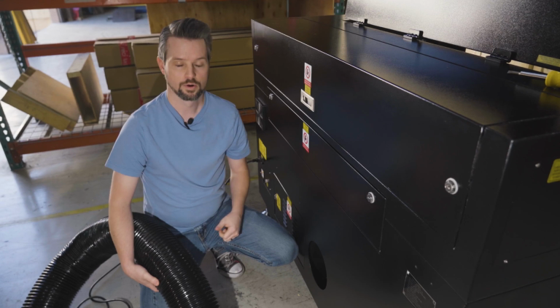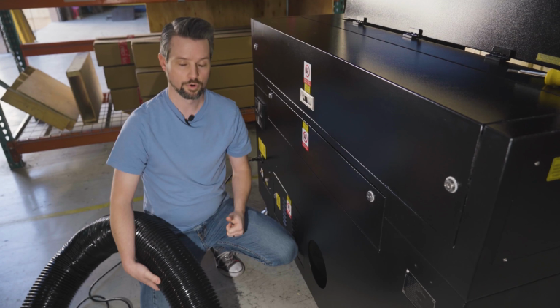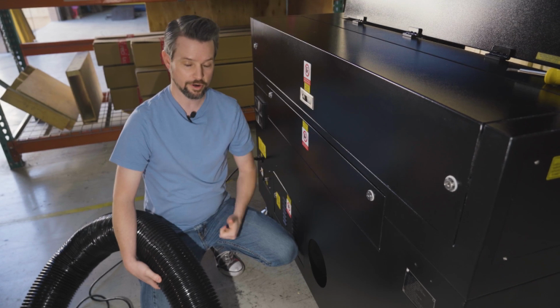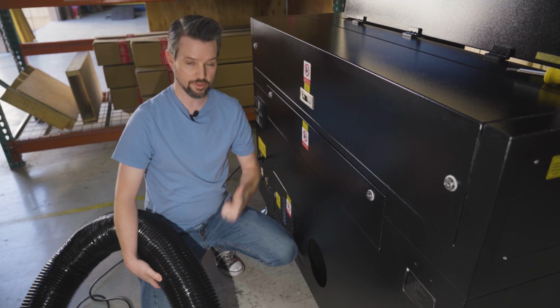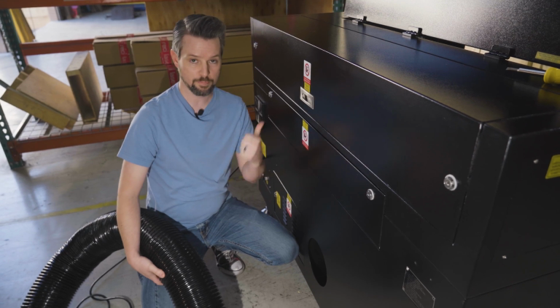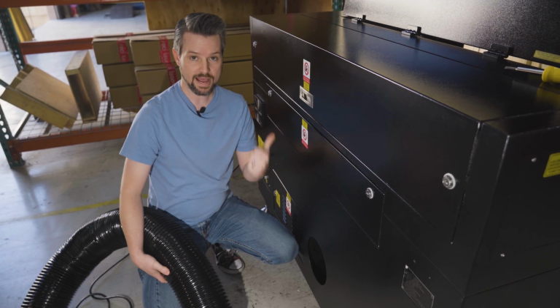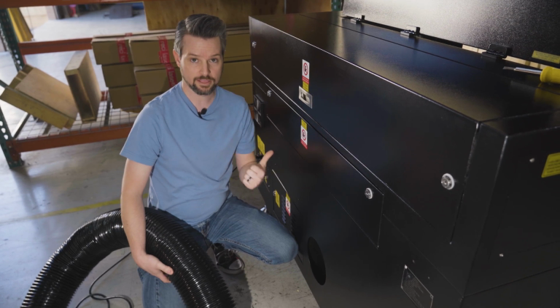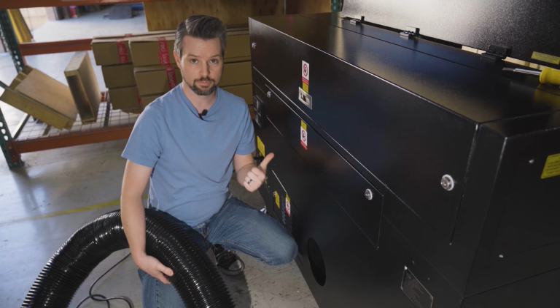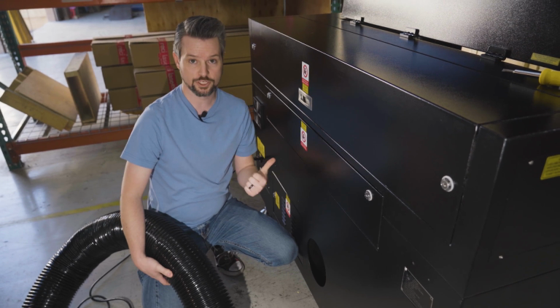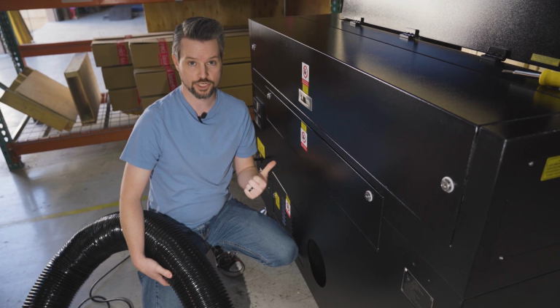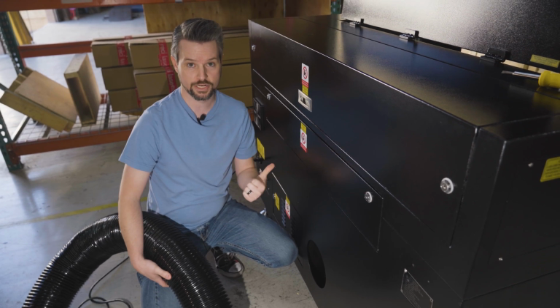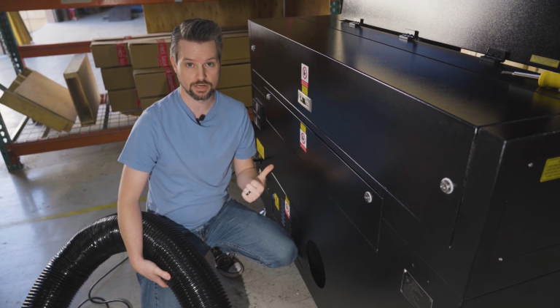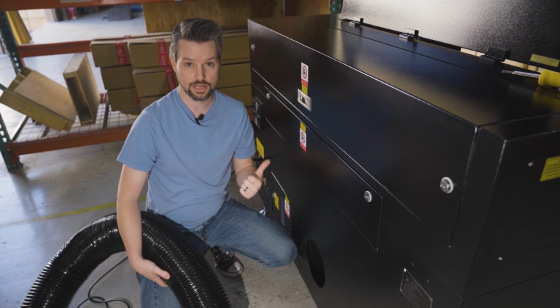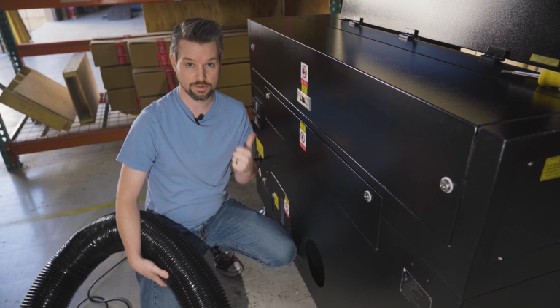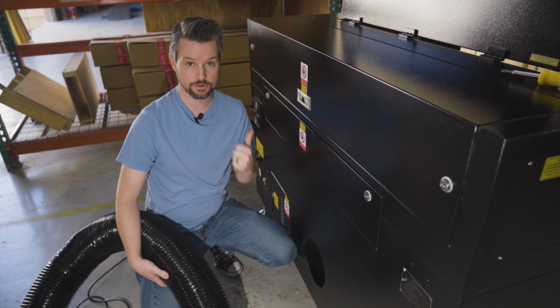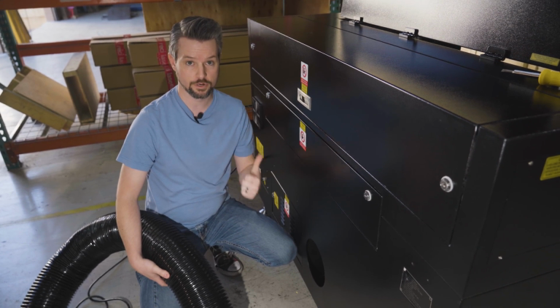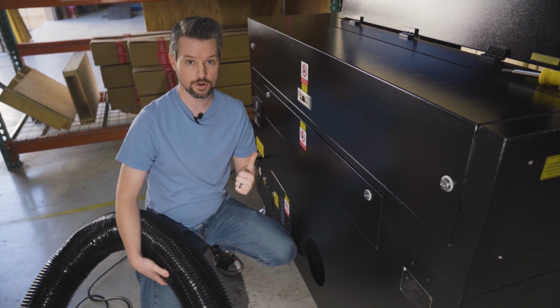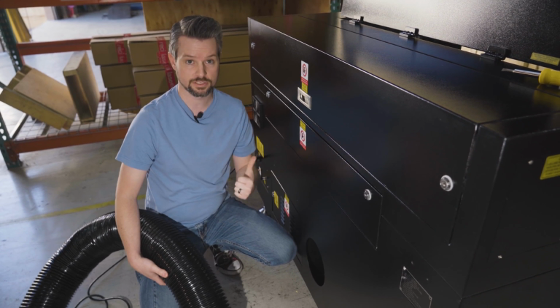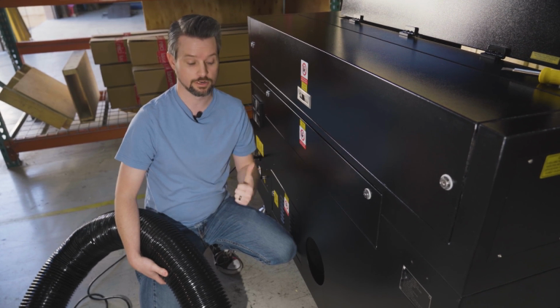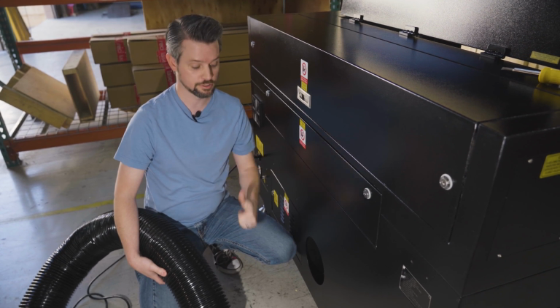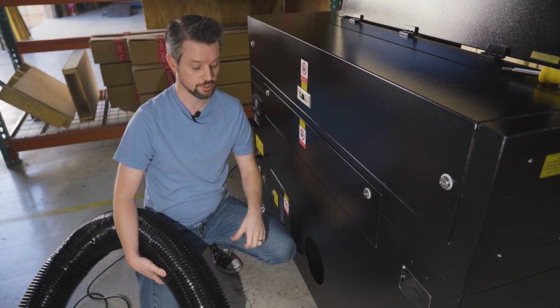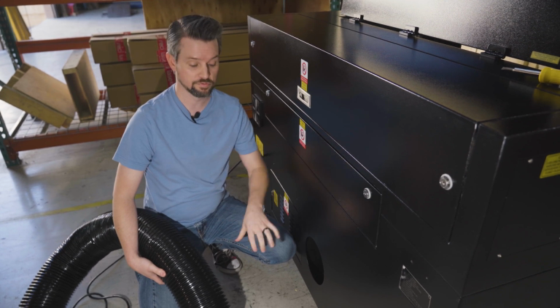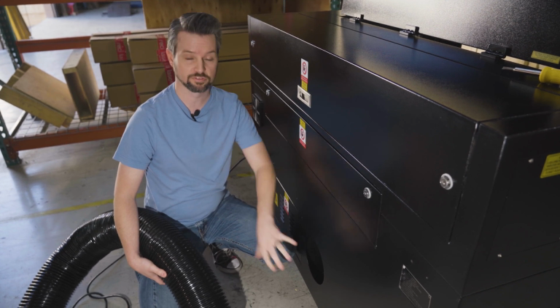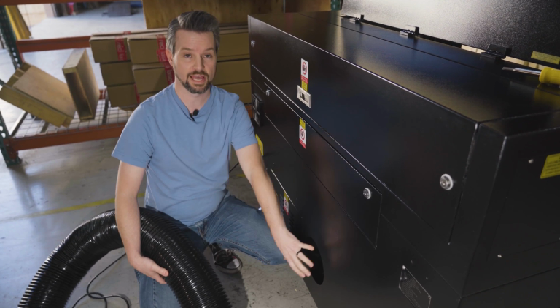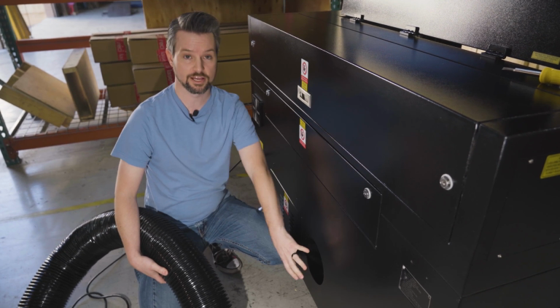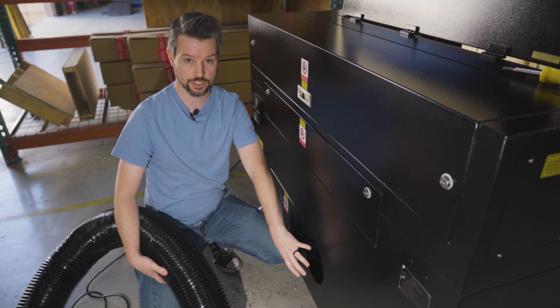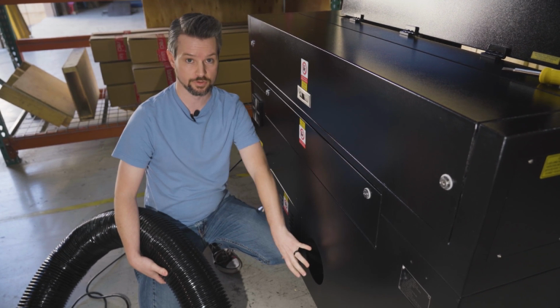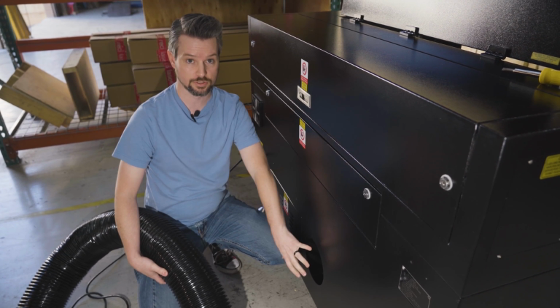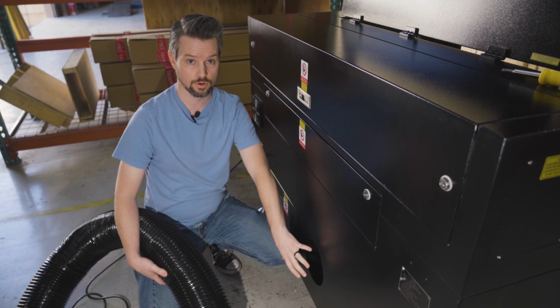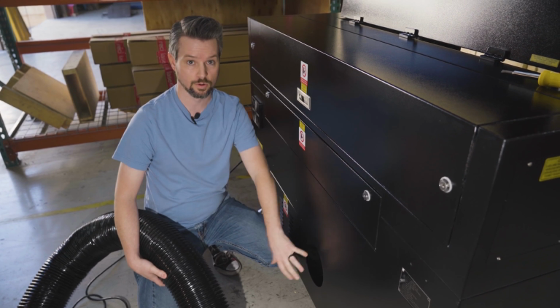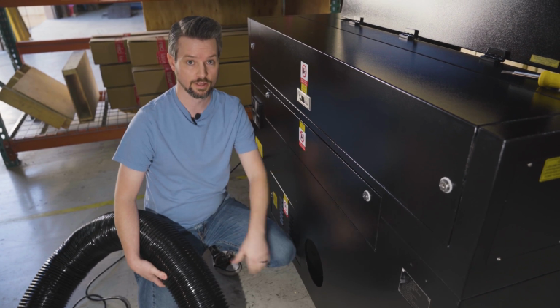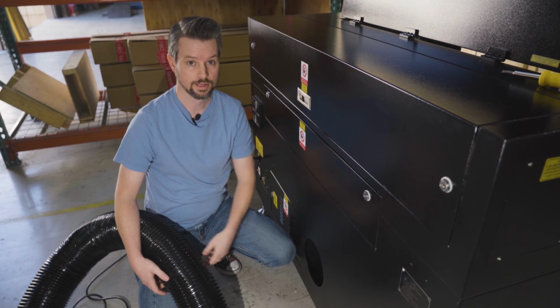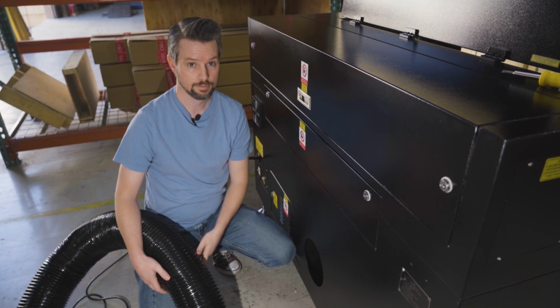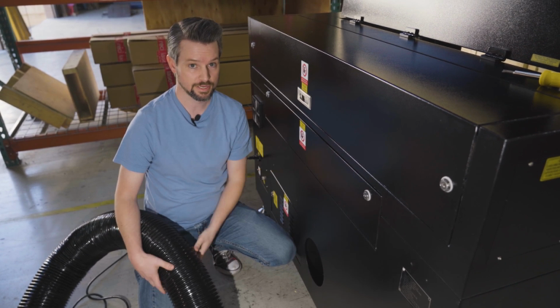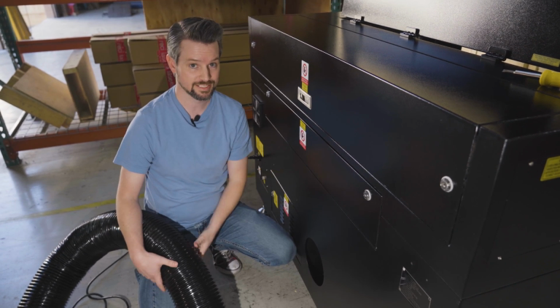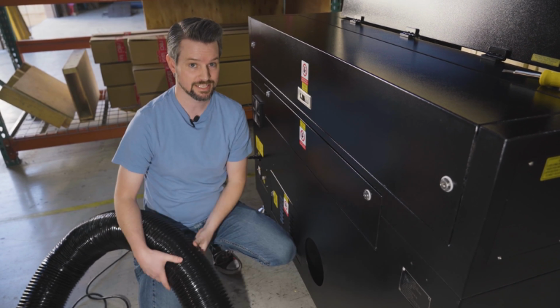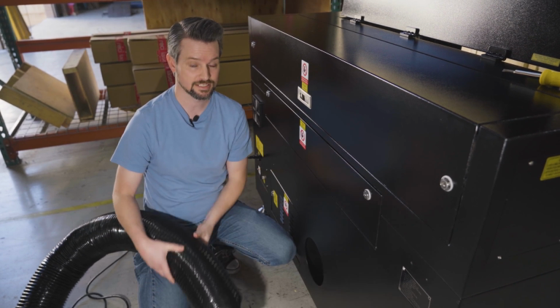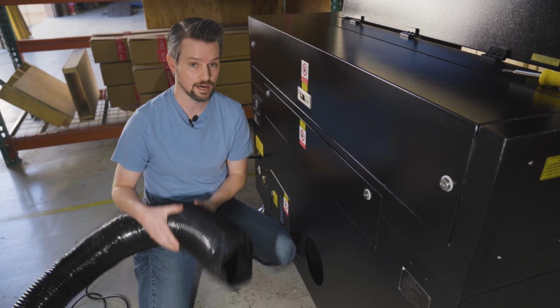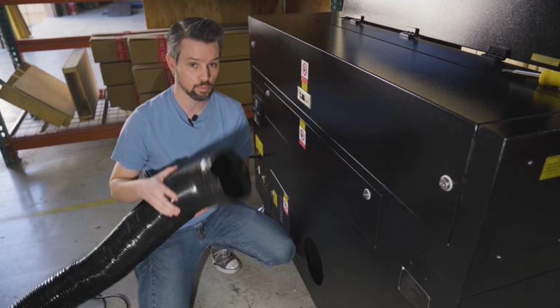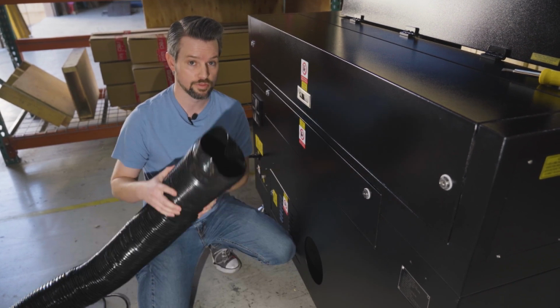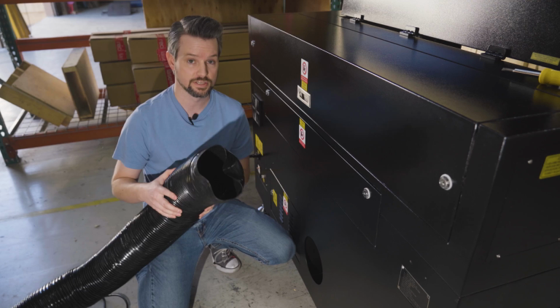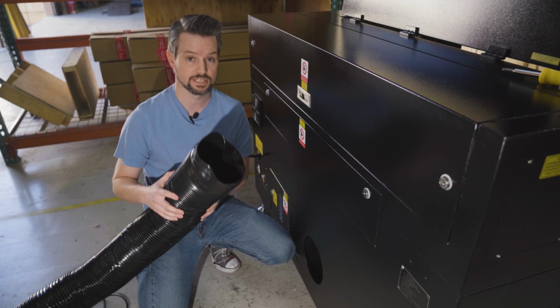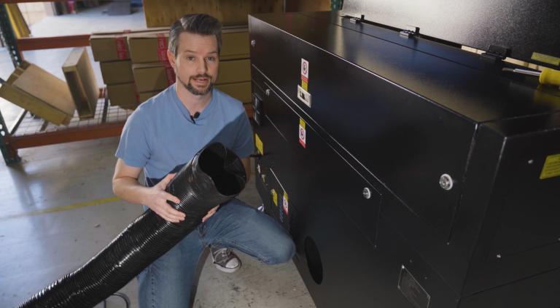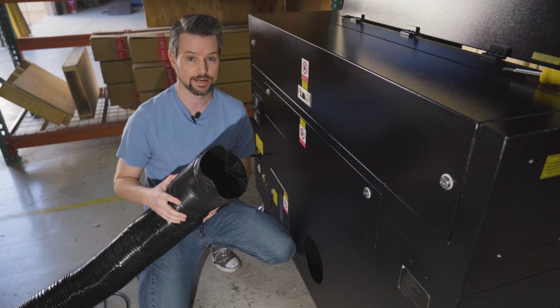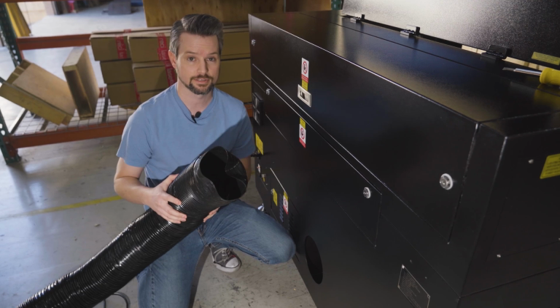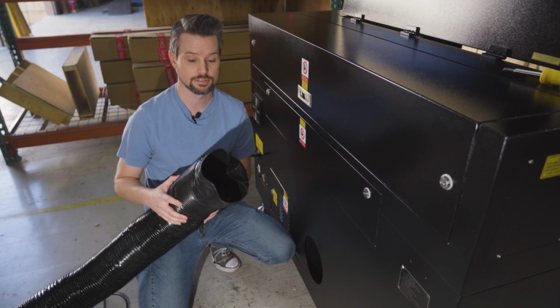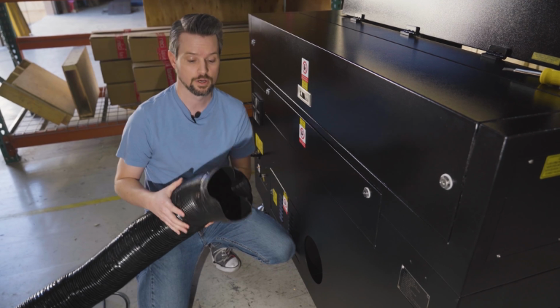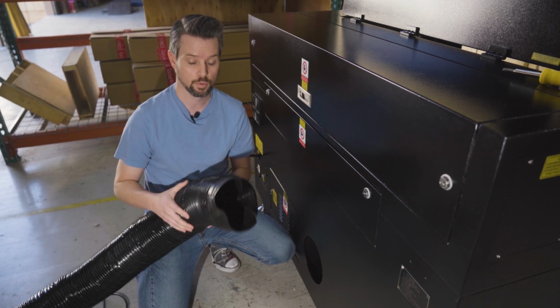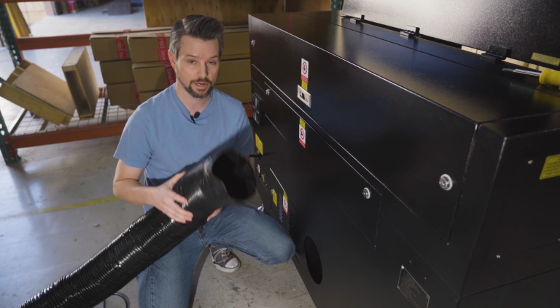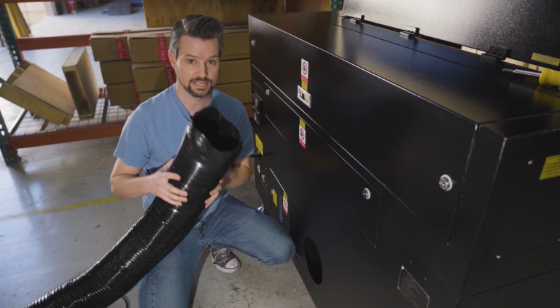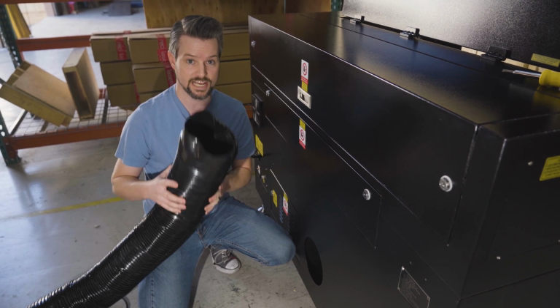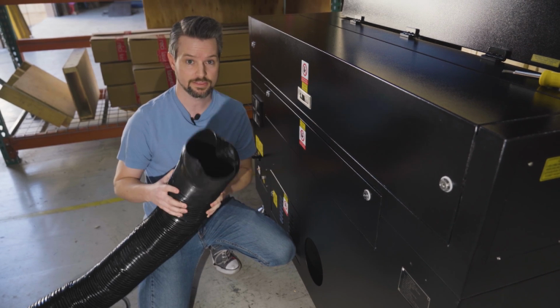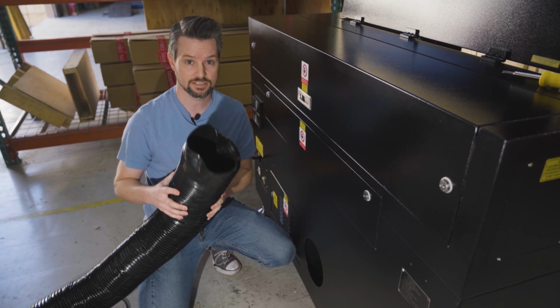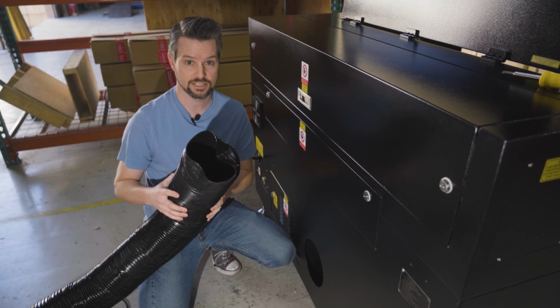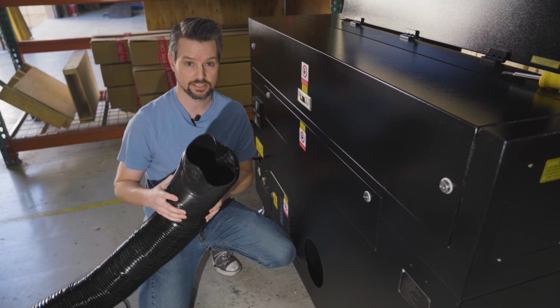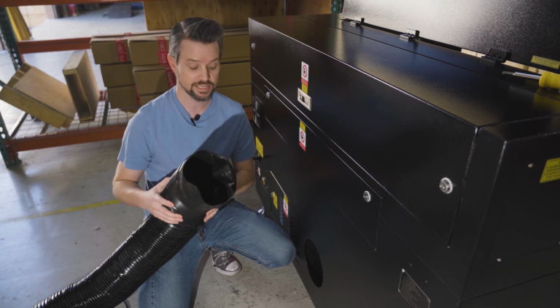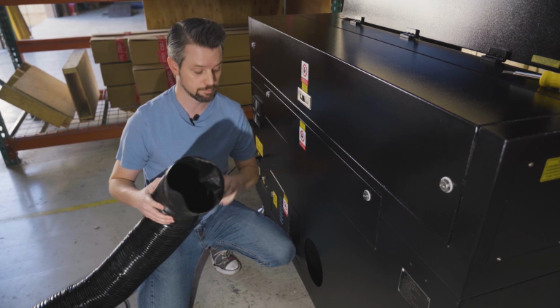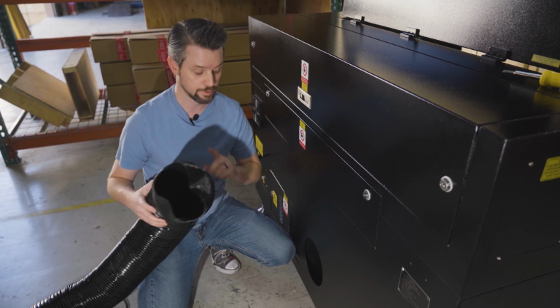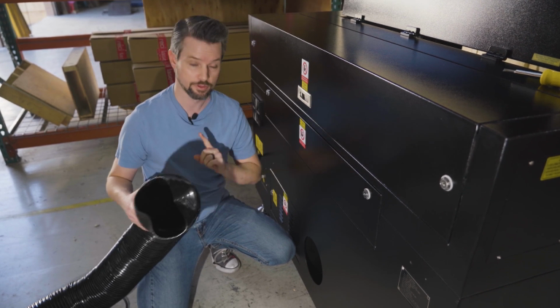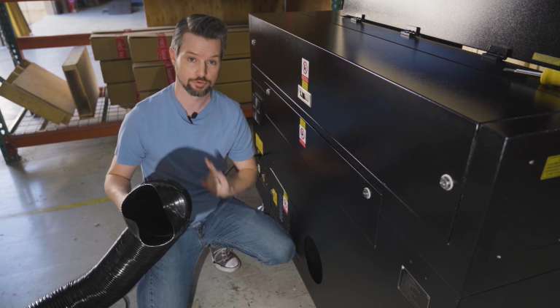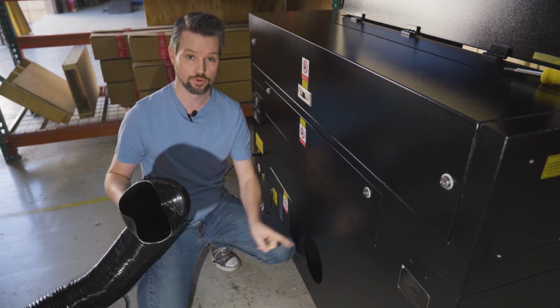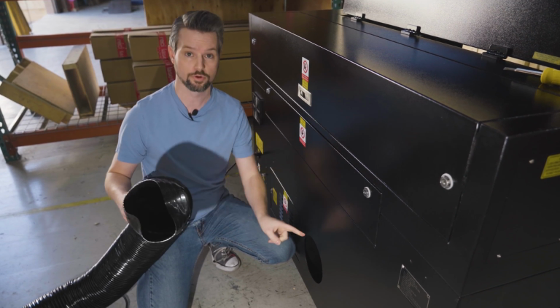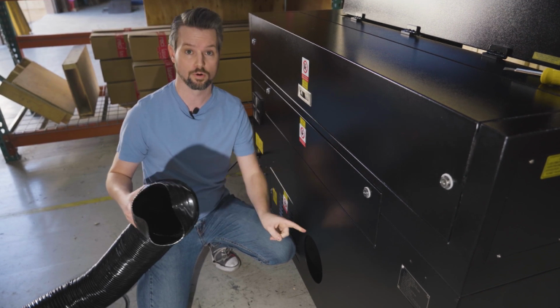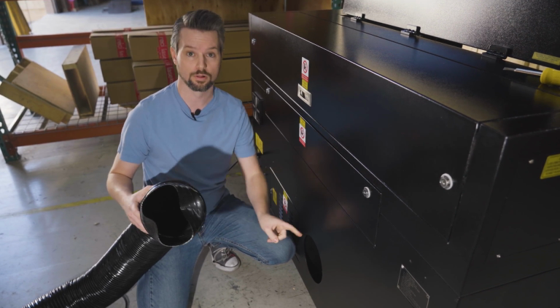We're here at the back of the machine, and if you notice there's no flange on this hole, because that's not where this connects. We're going to take this ducting and put it through the hole.